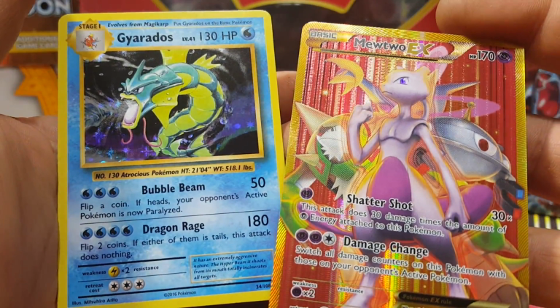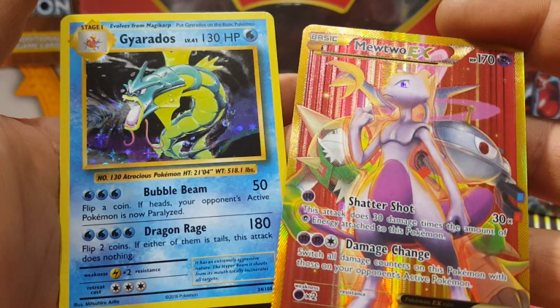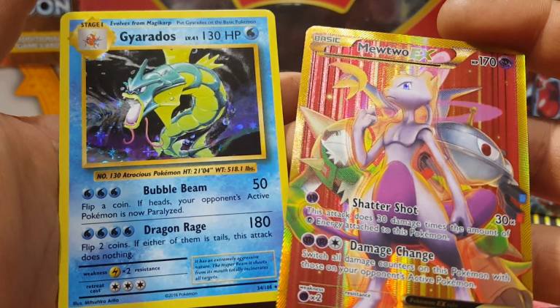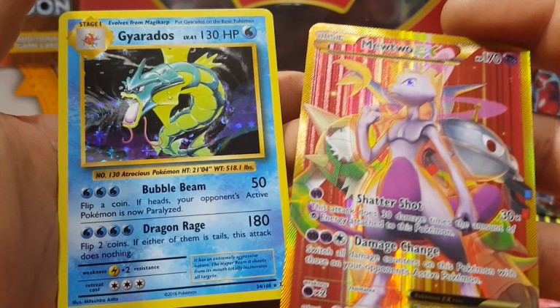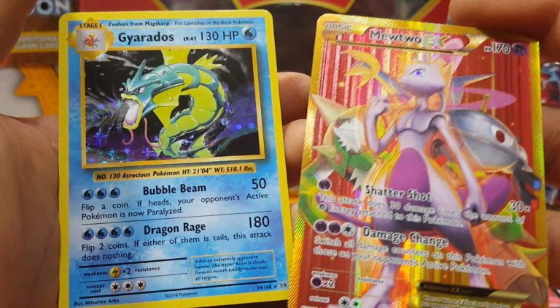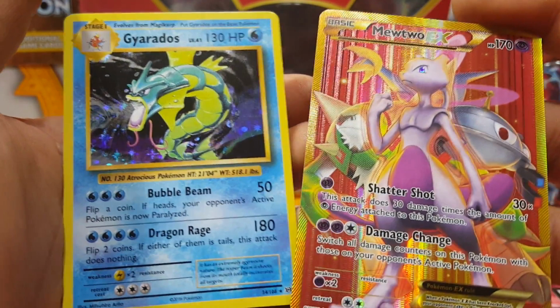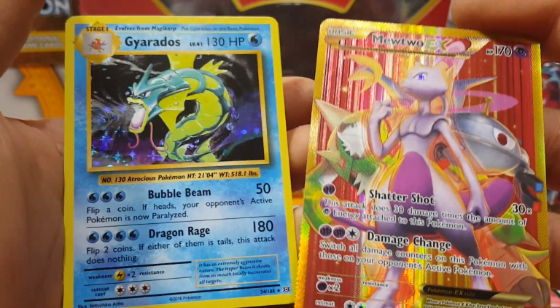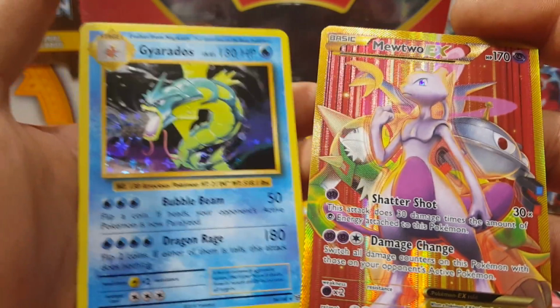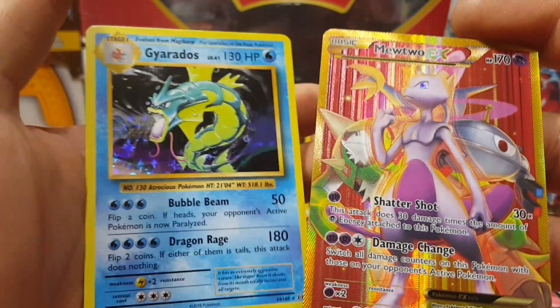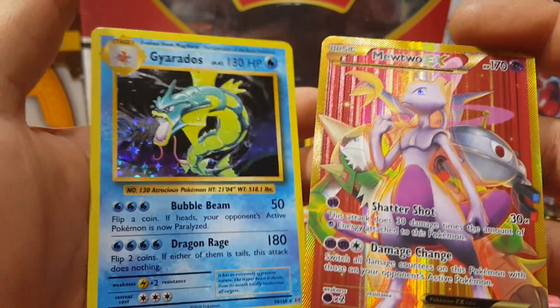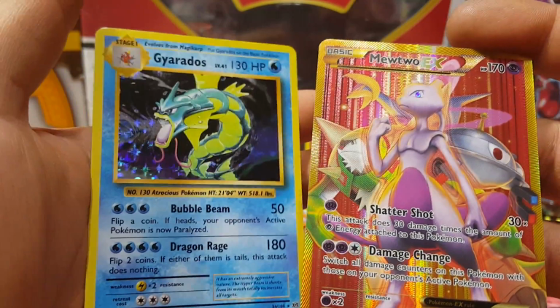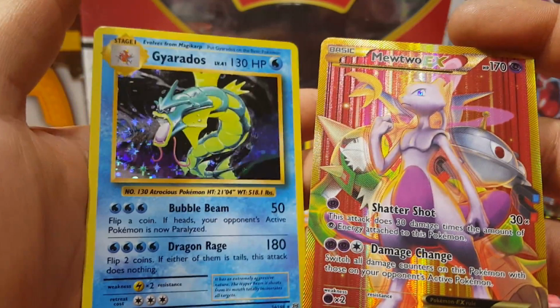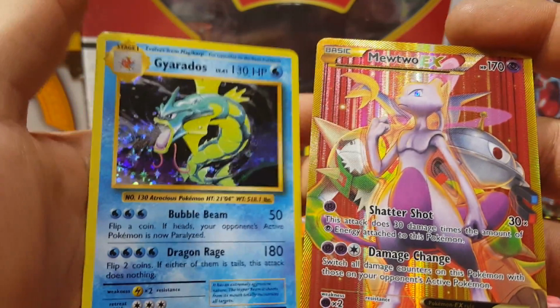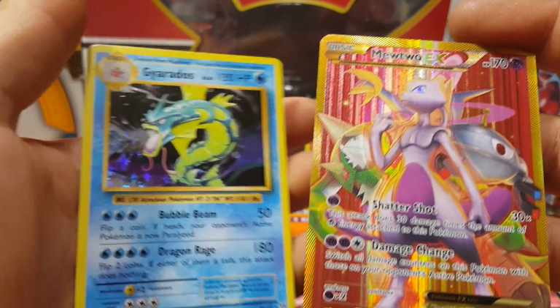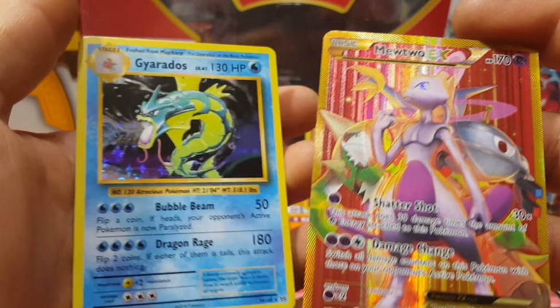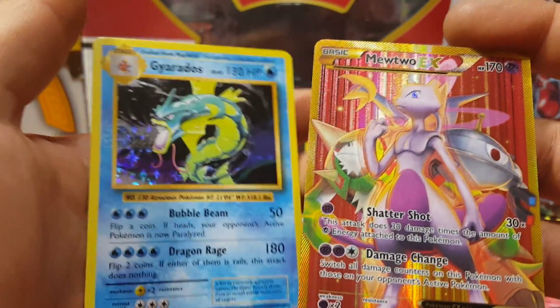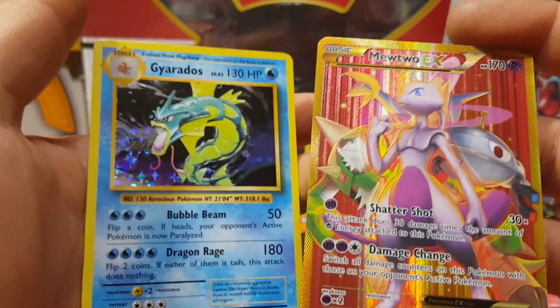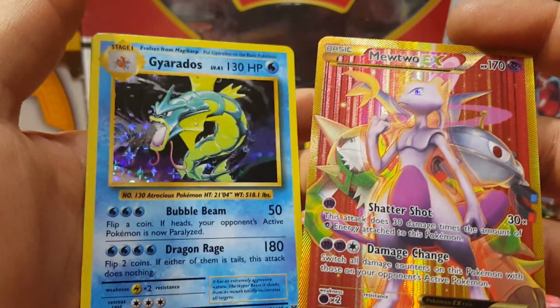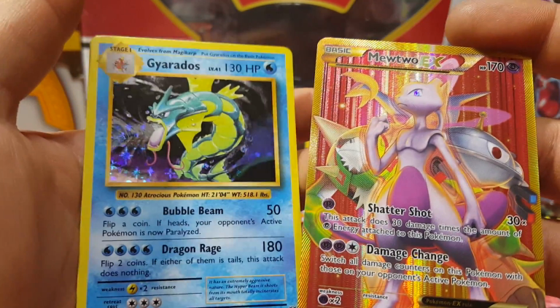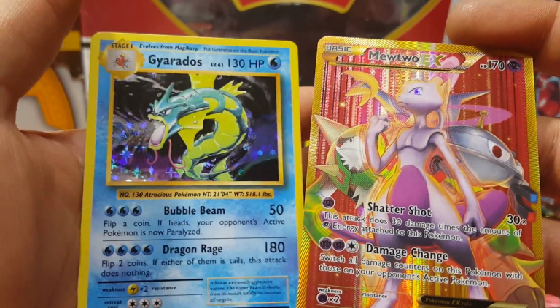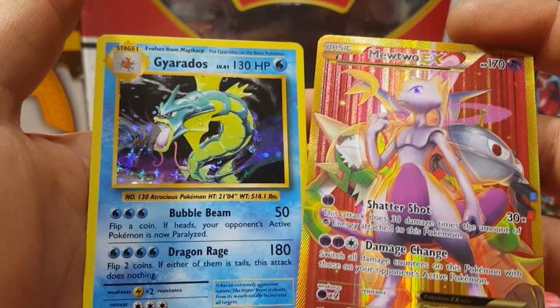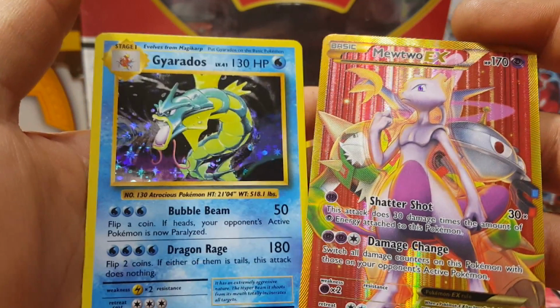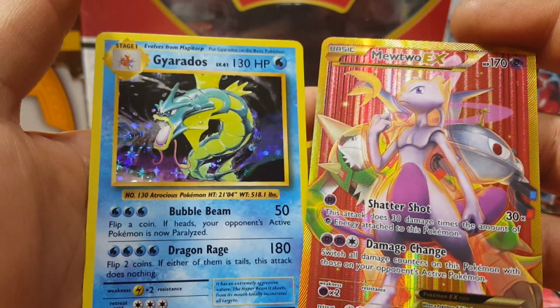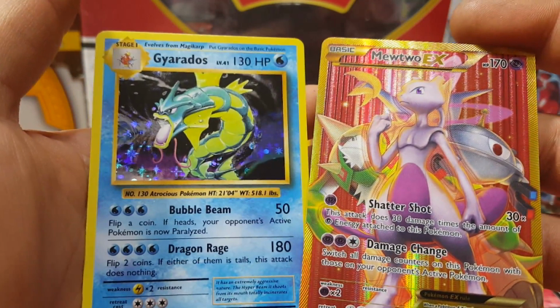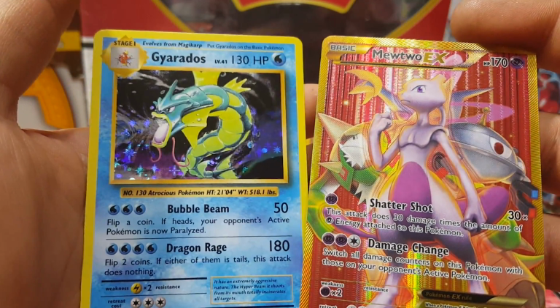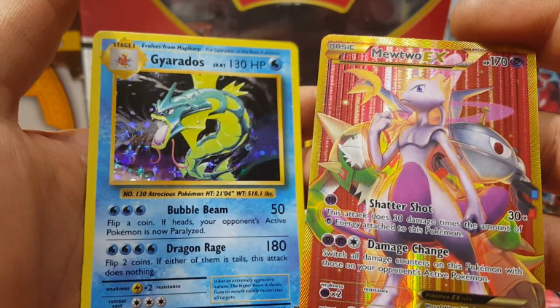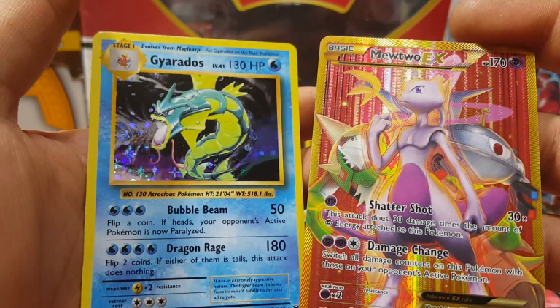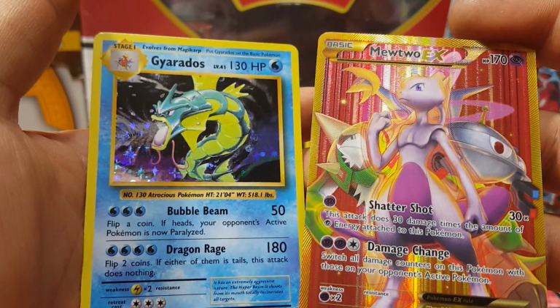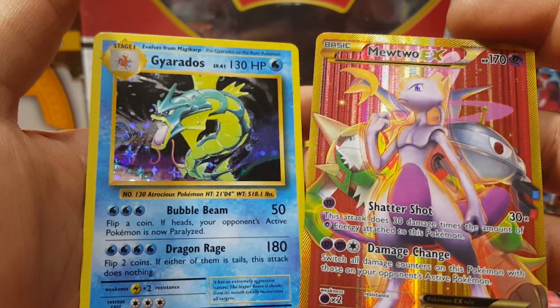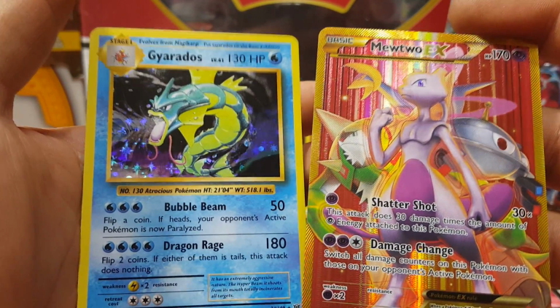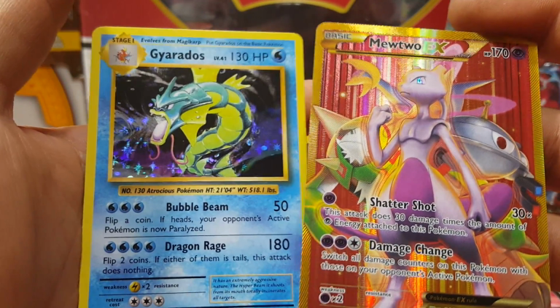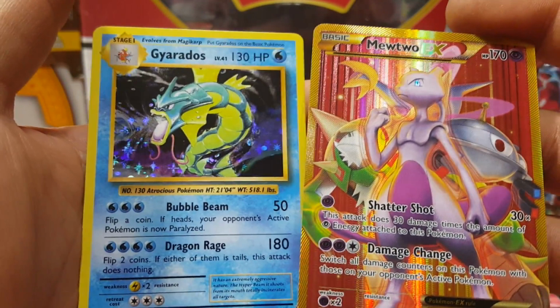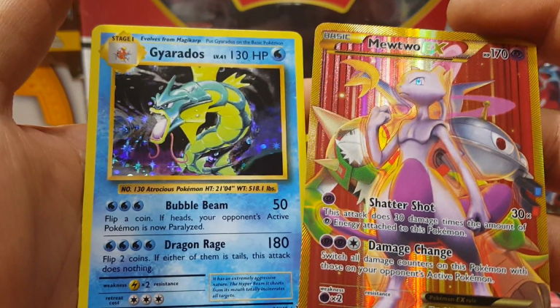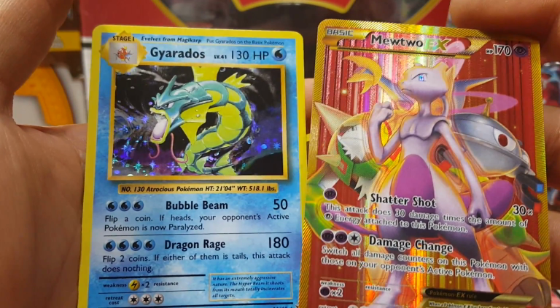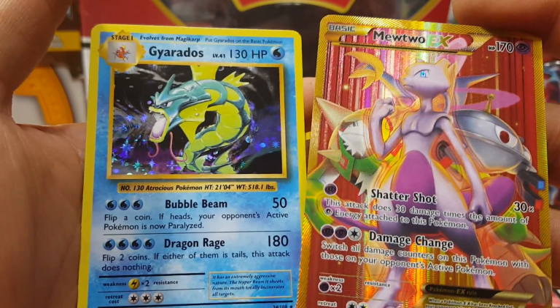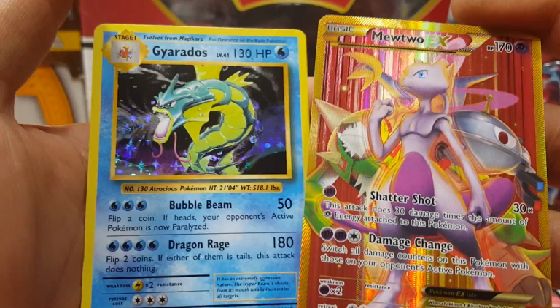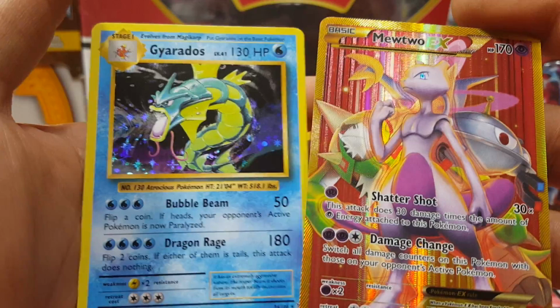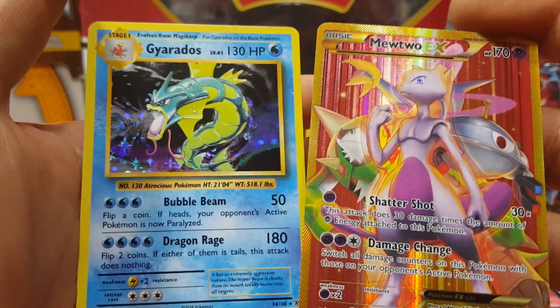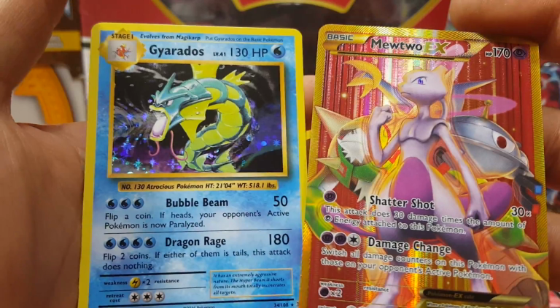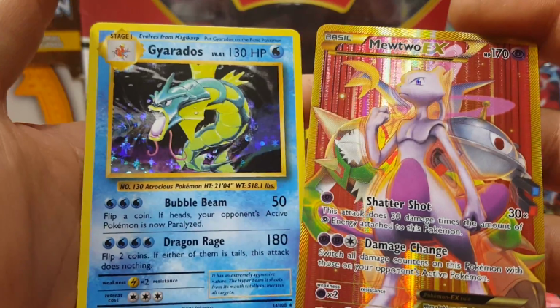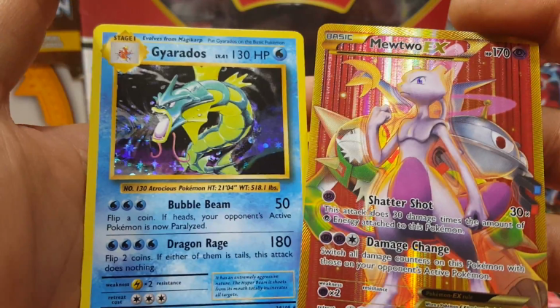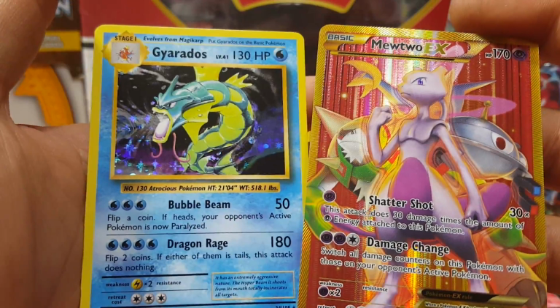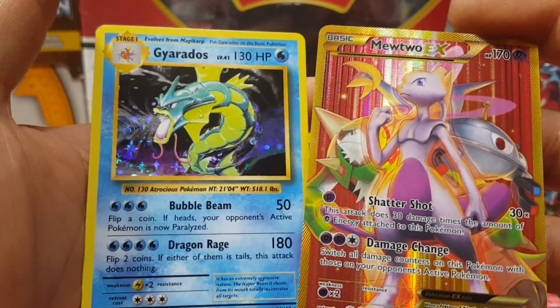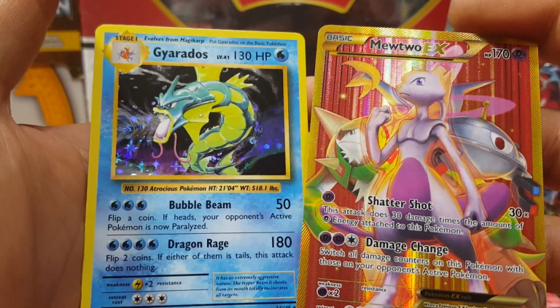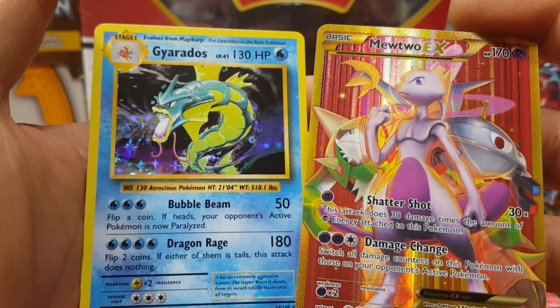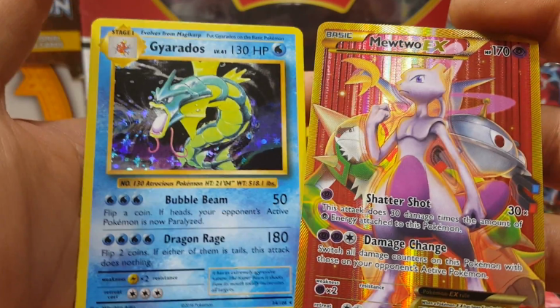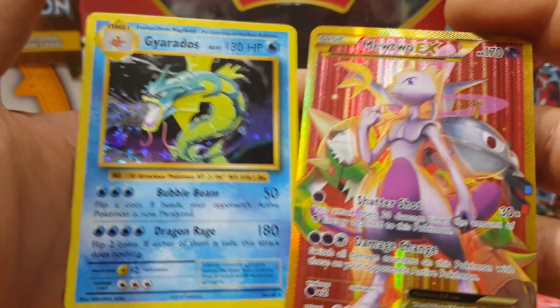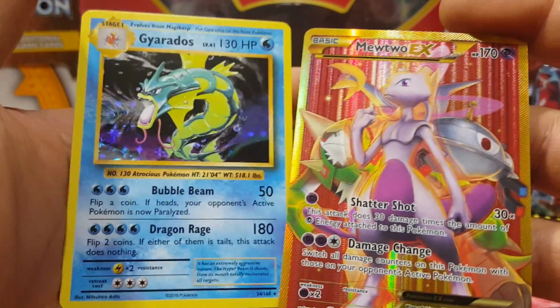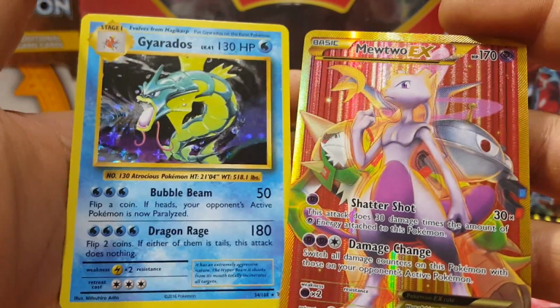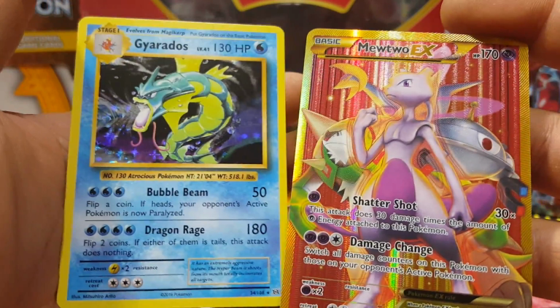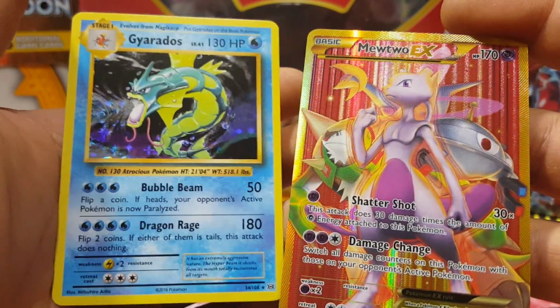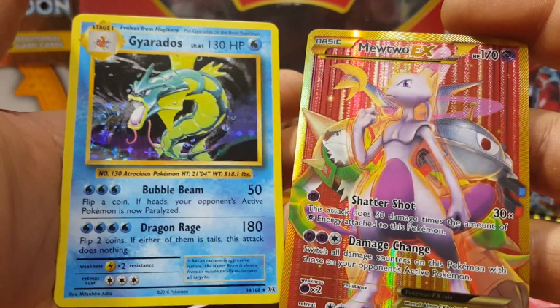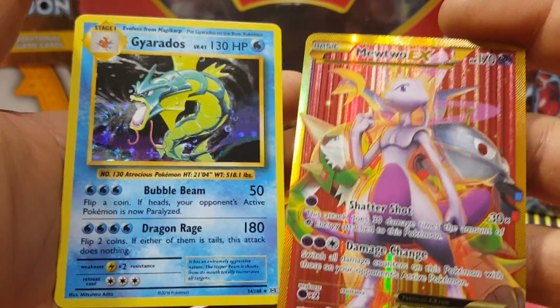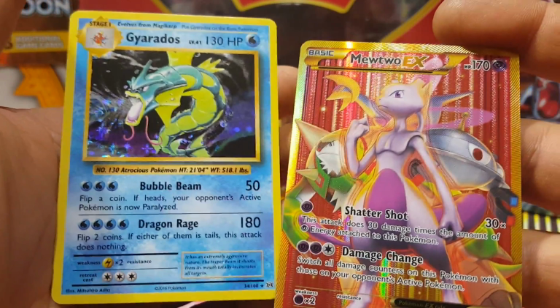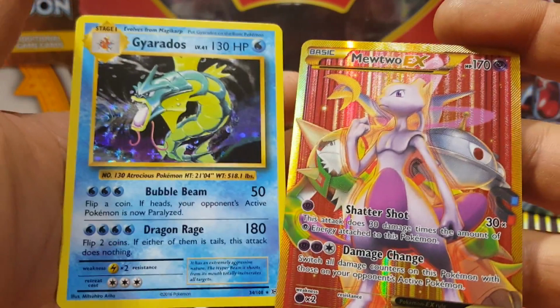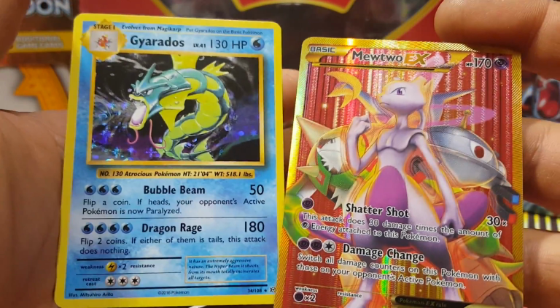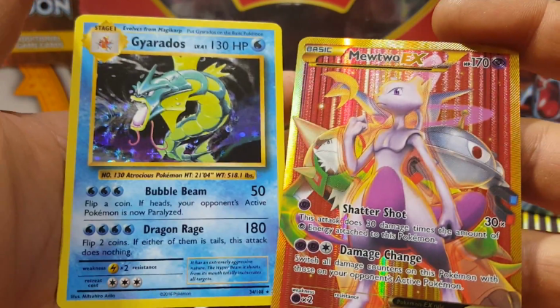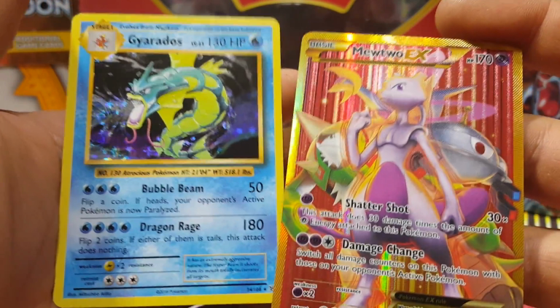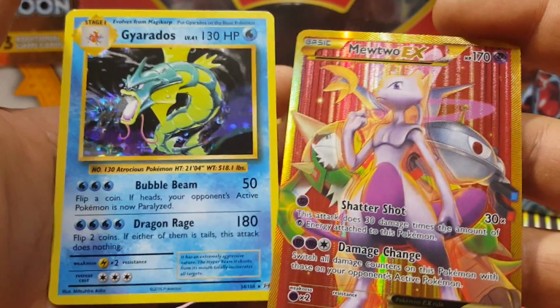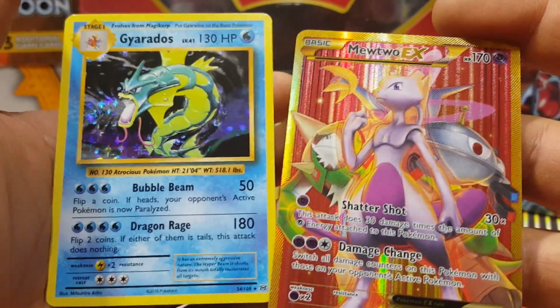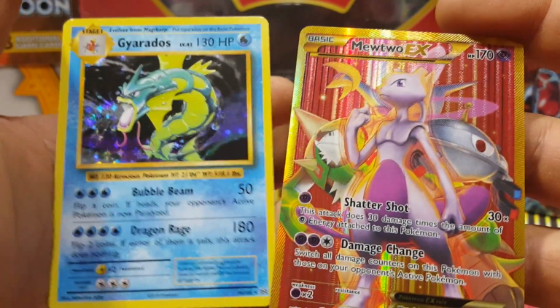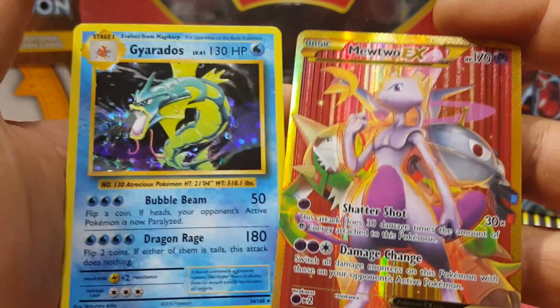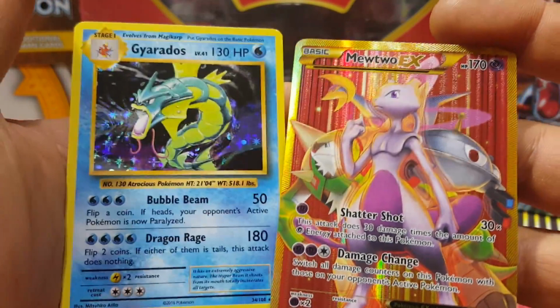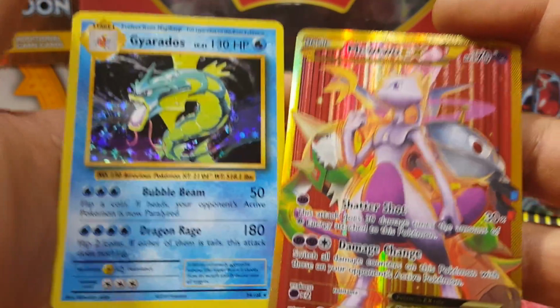I'm pretty sure Pokesoup is gonna open a bunch of these - he's gonna say 'this is trash, your treasure.' Well, this is treasure so far!